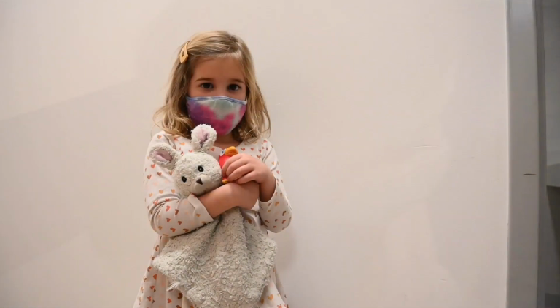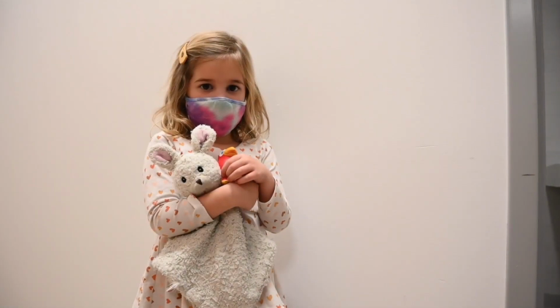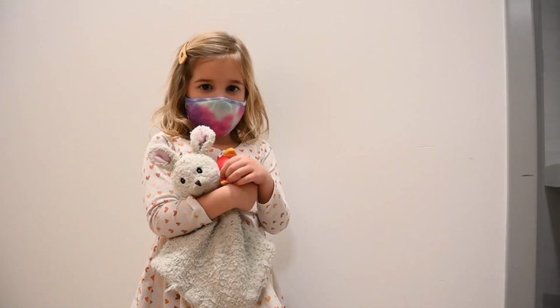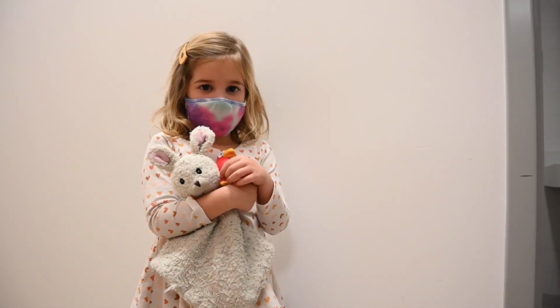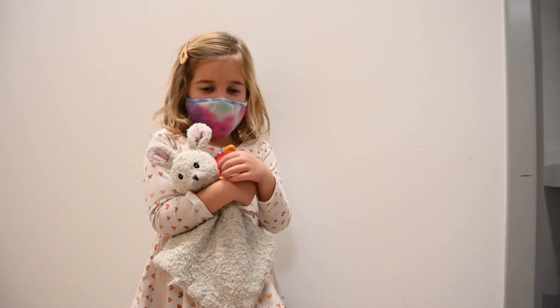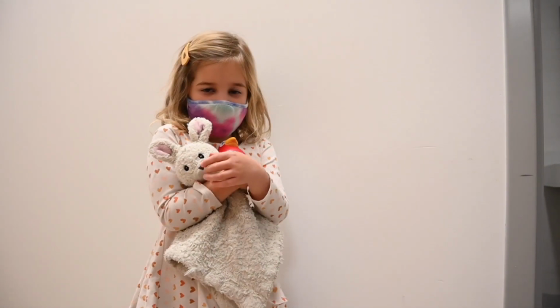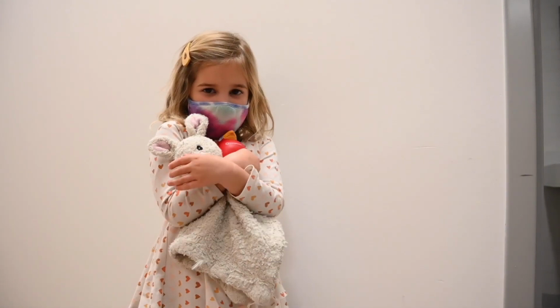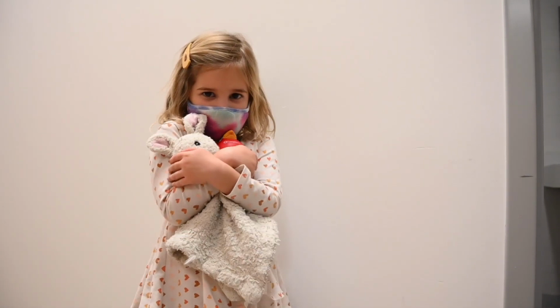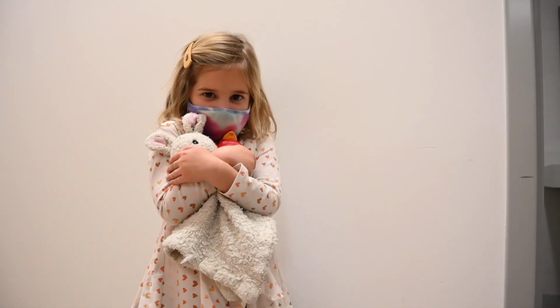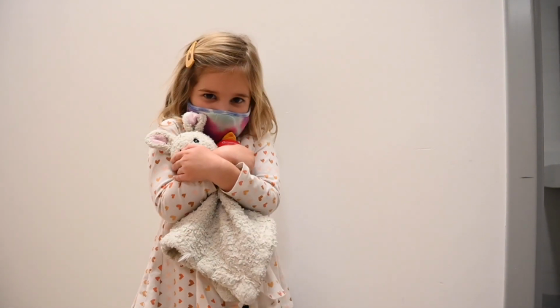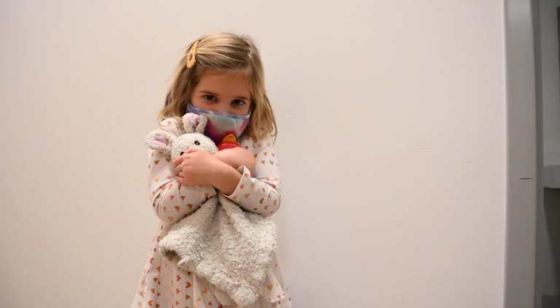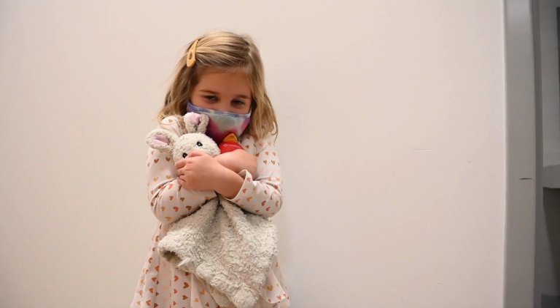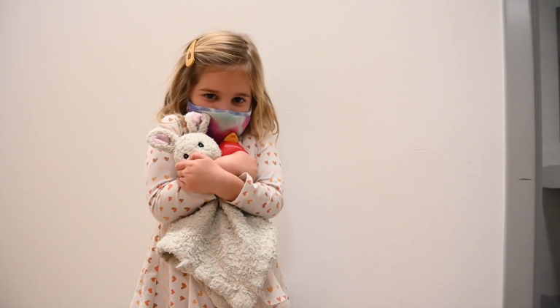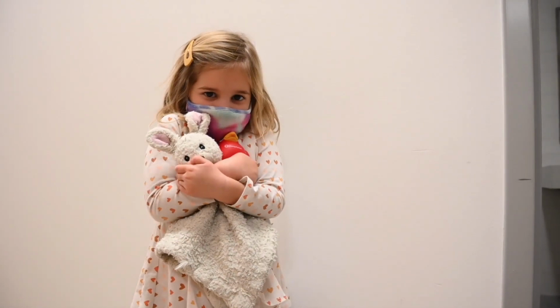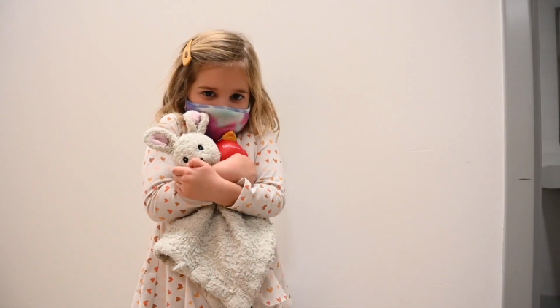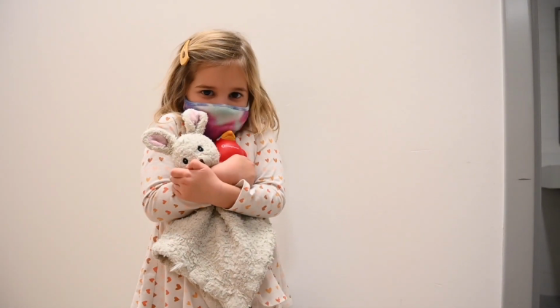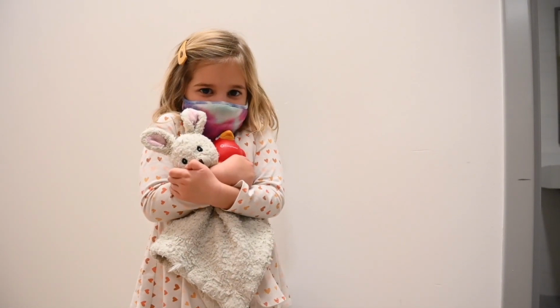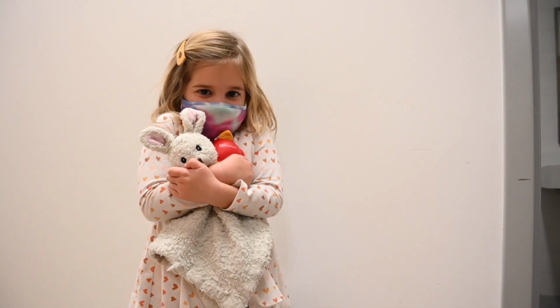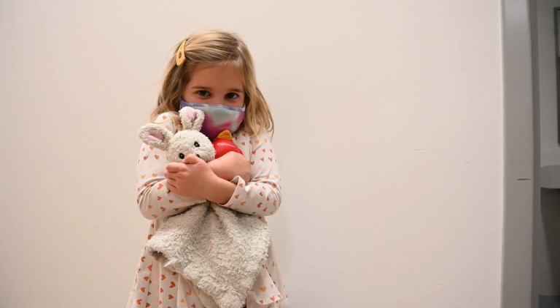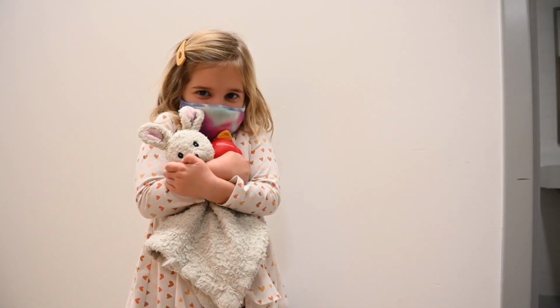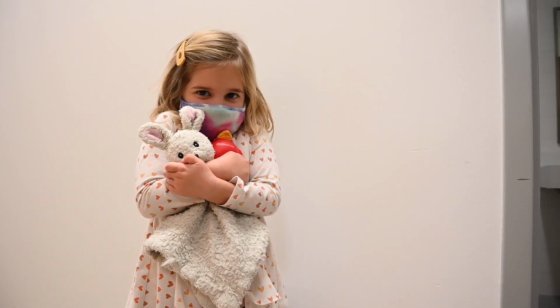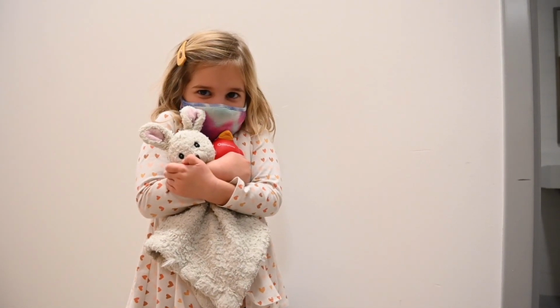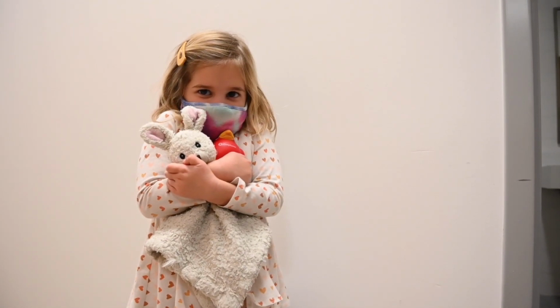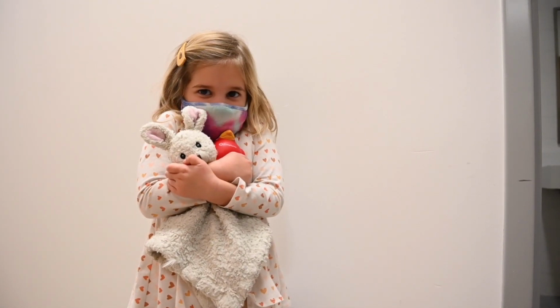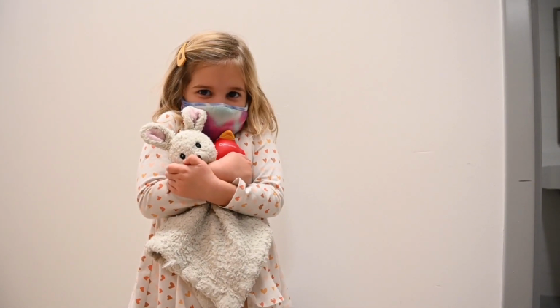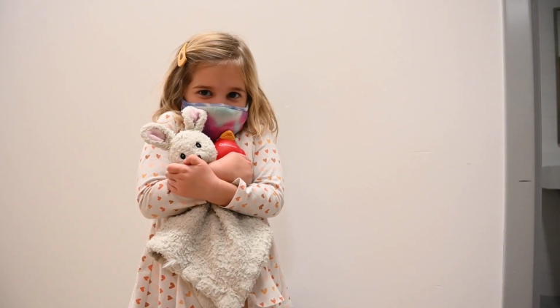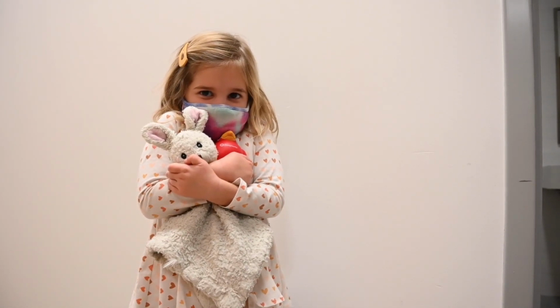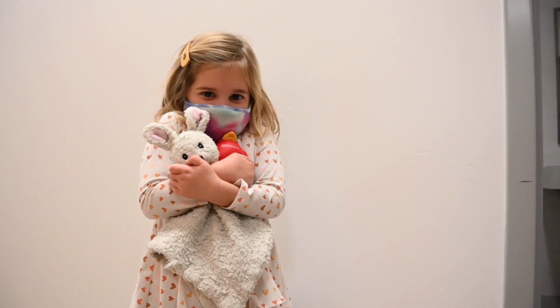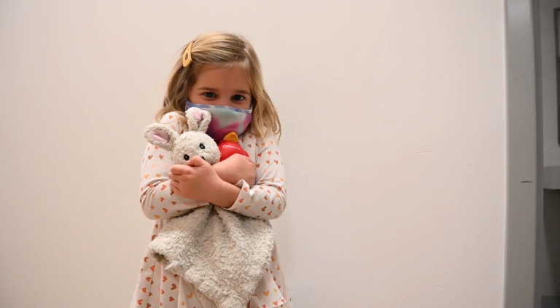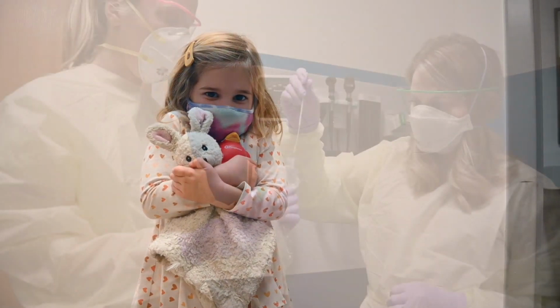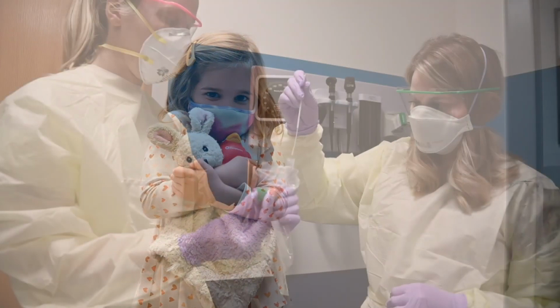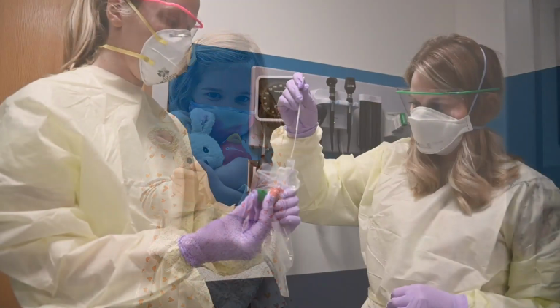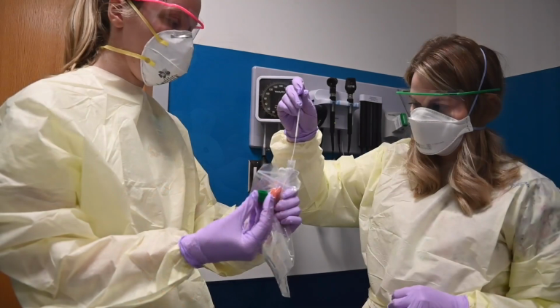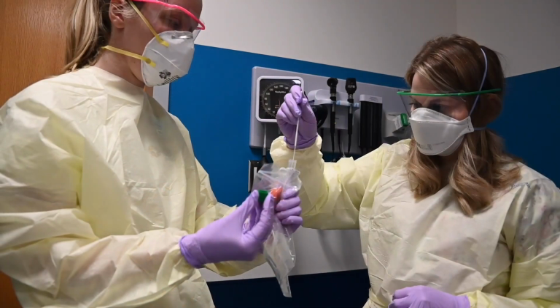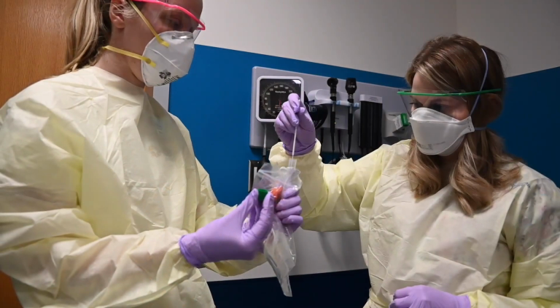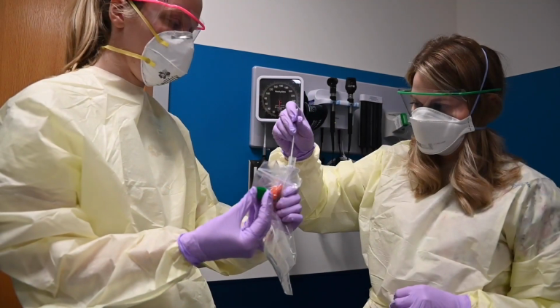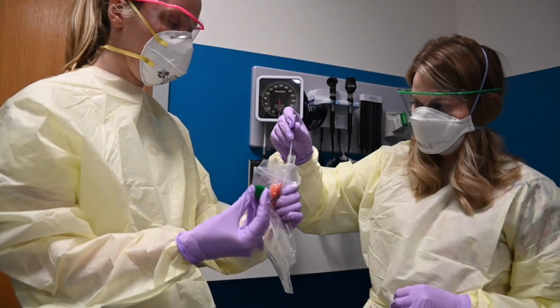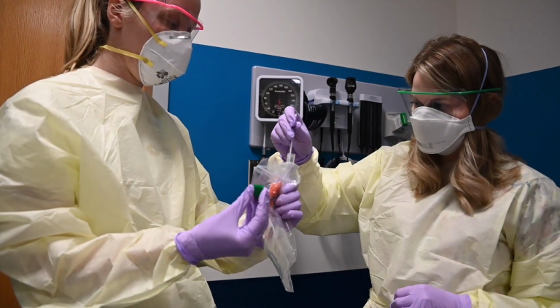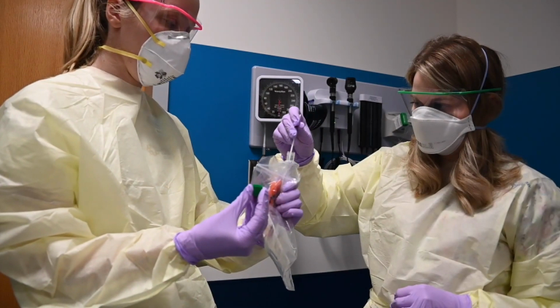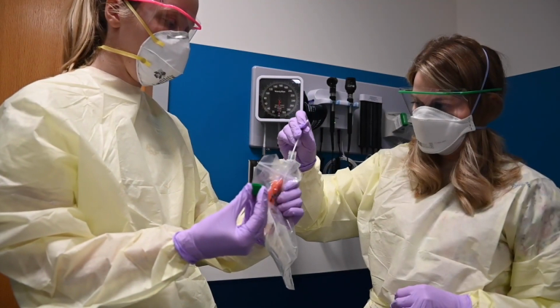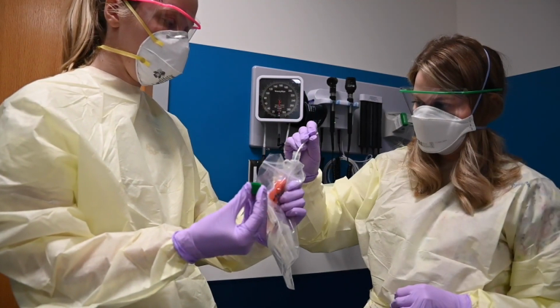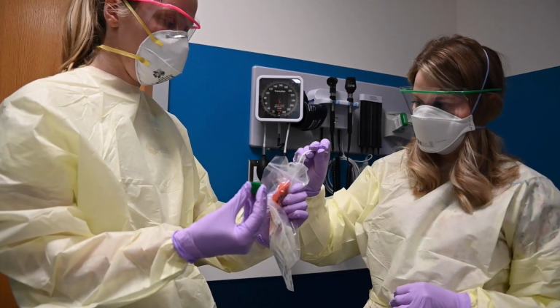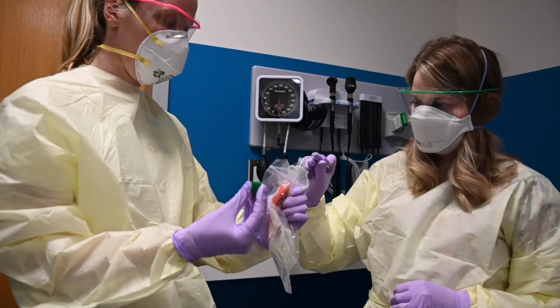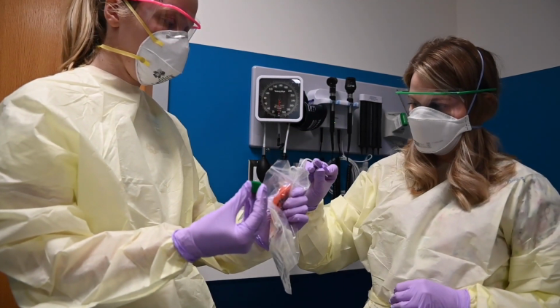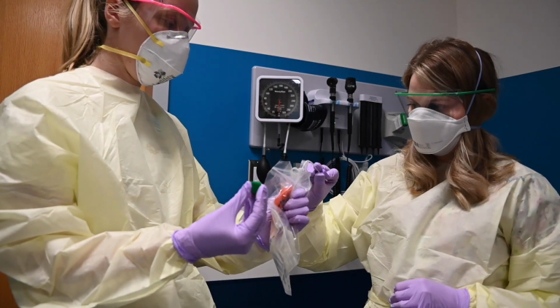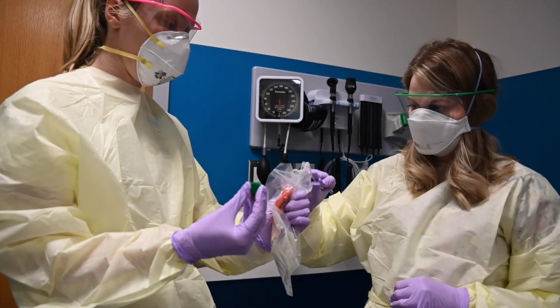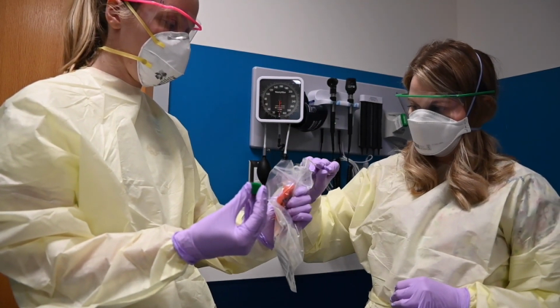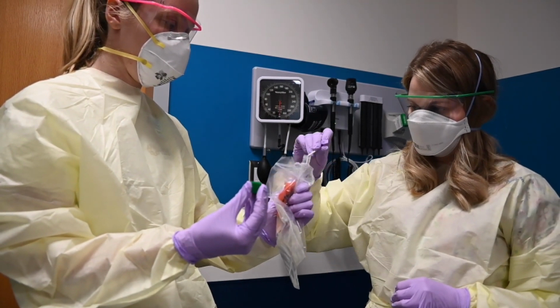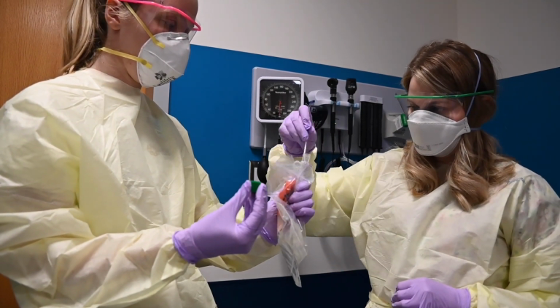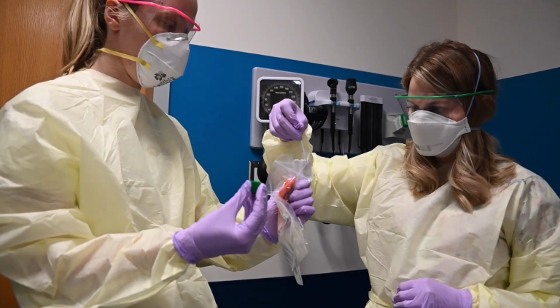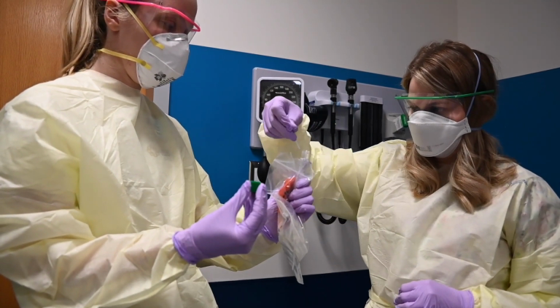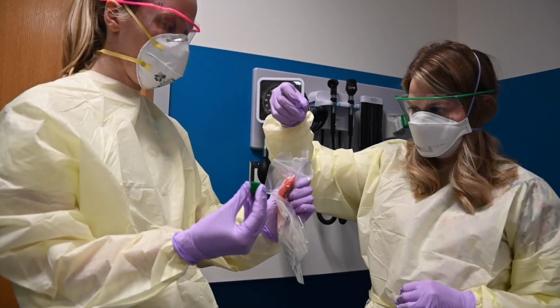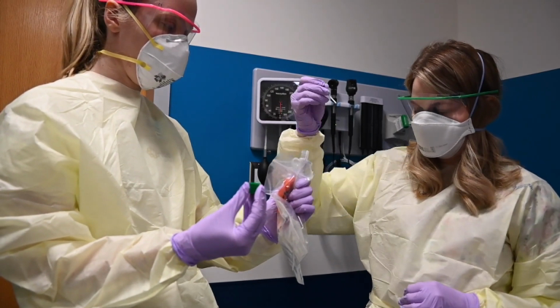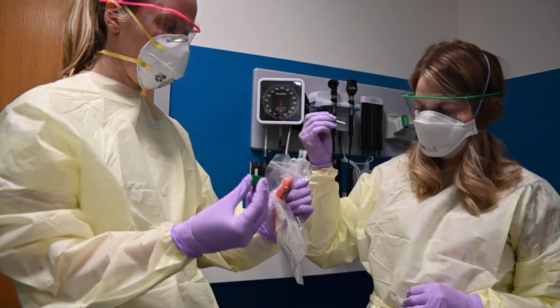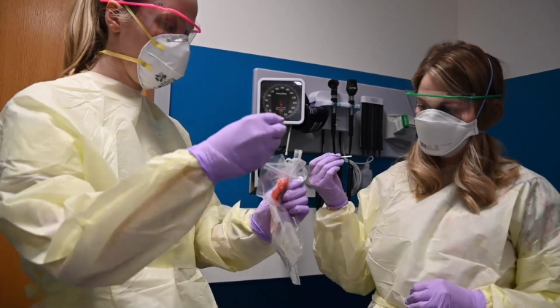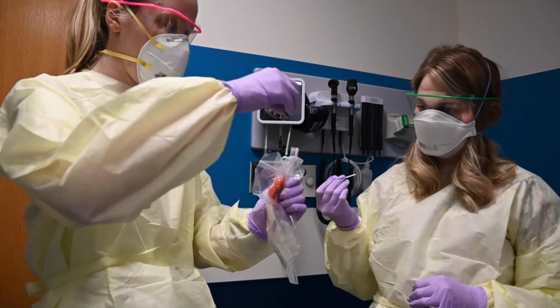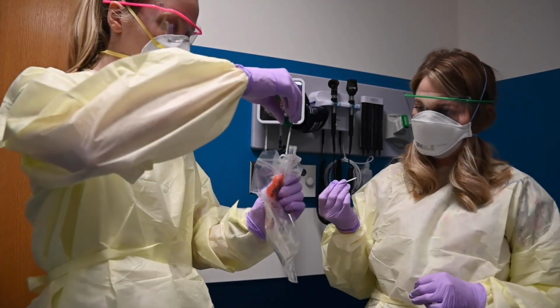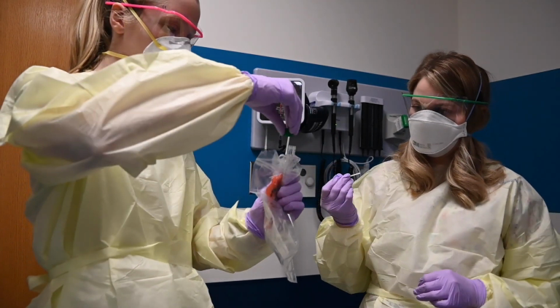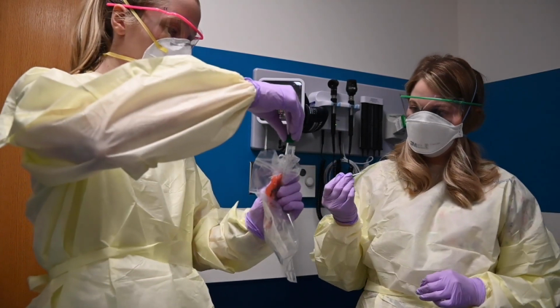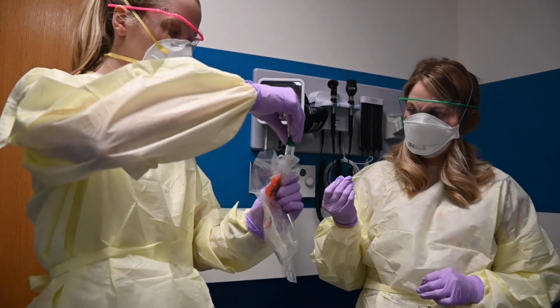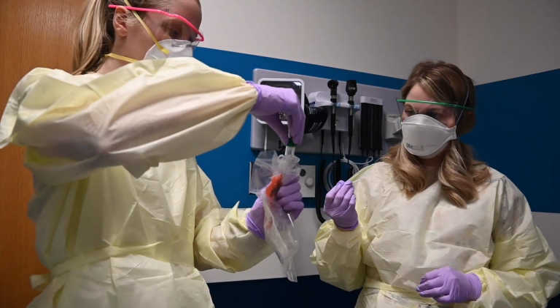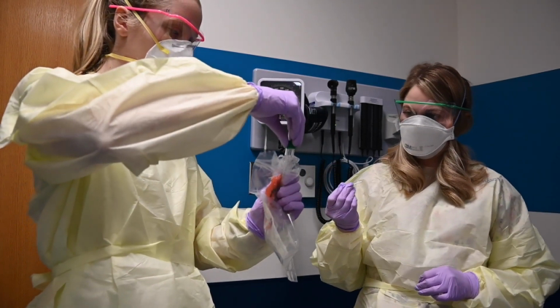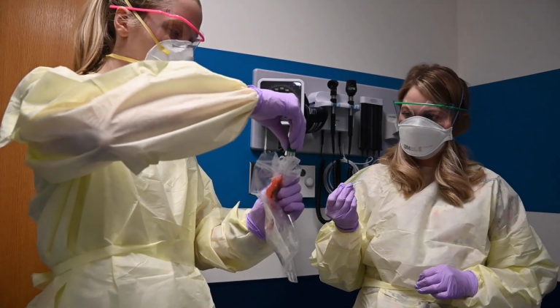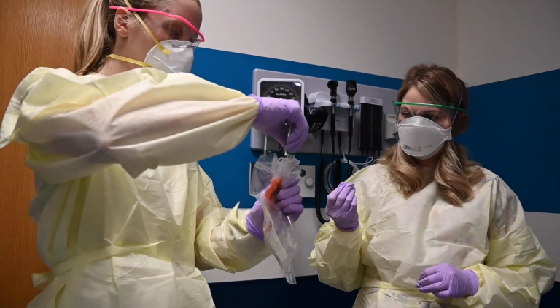Some kids like to bring their favorite stuffed animal from home to hold tight. Now we will send your test to a special lab to make sure your body is healthy.